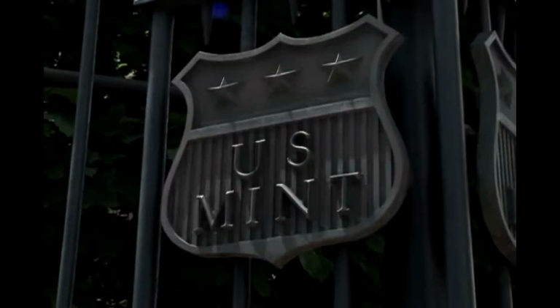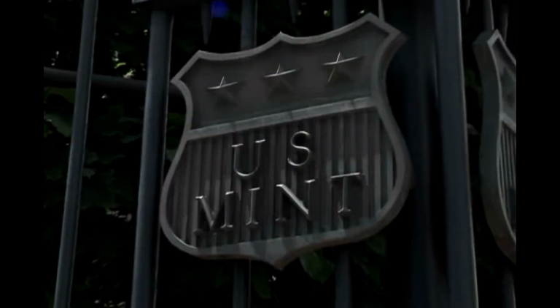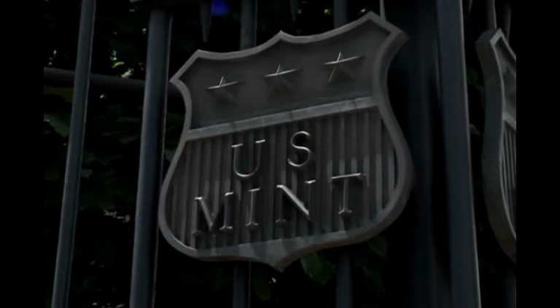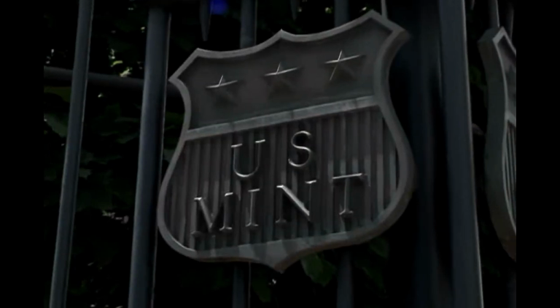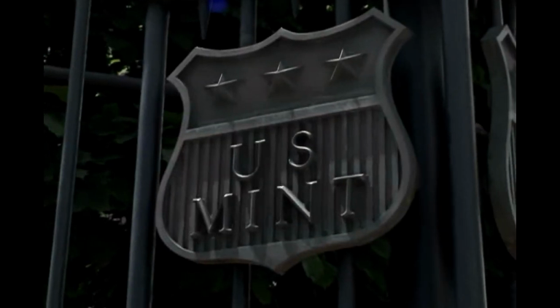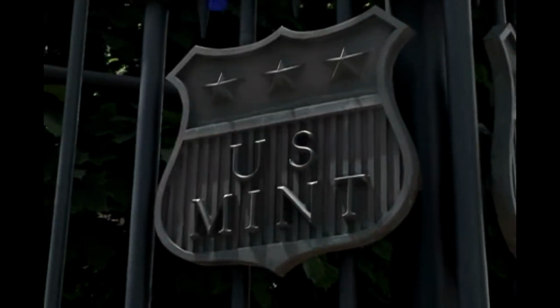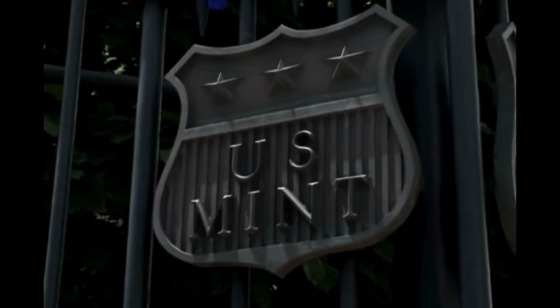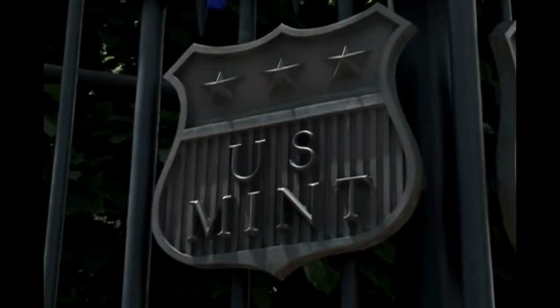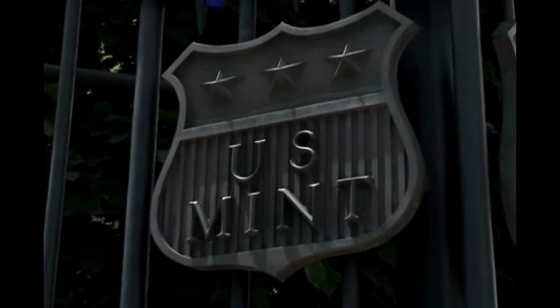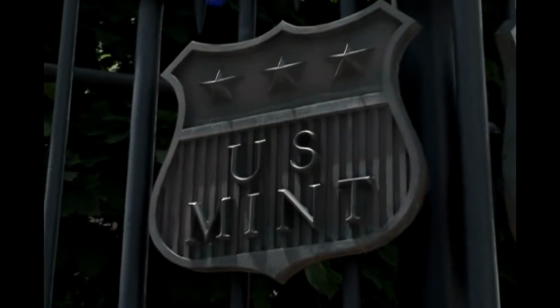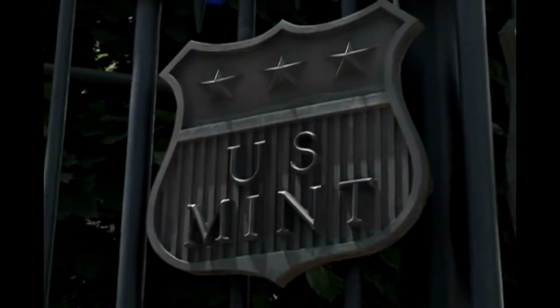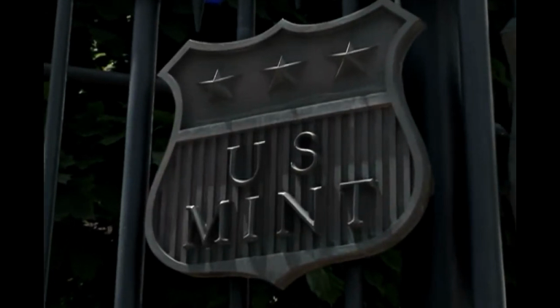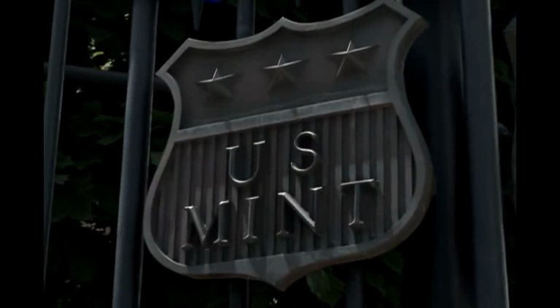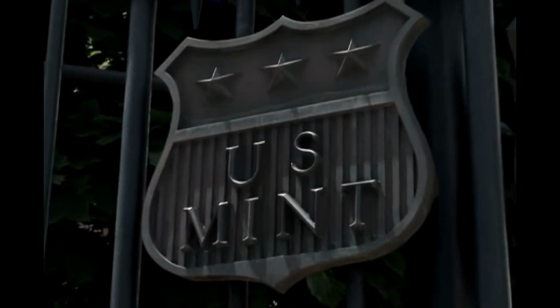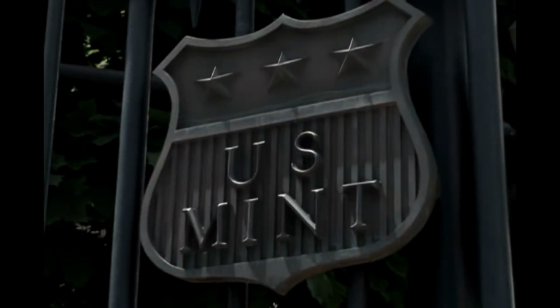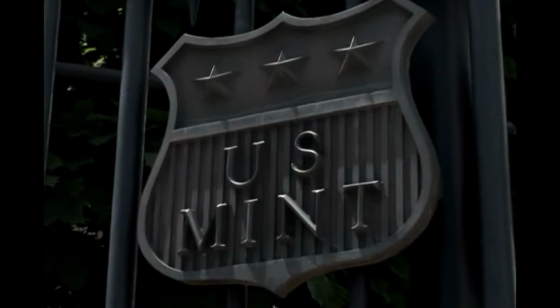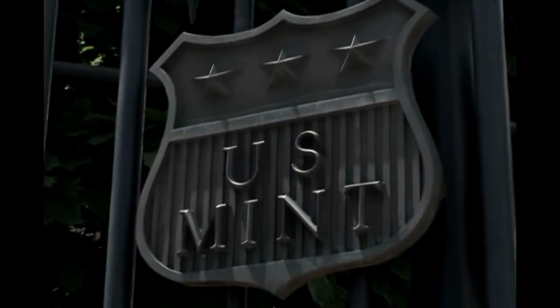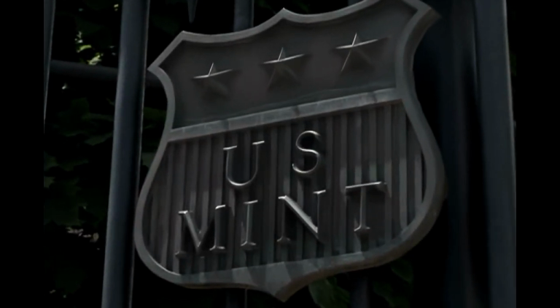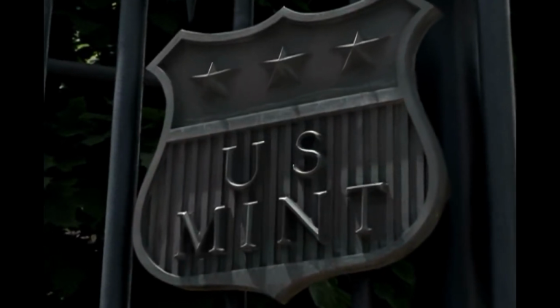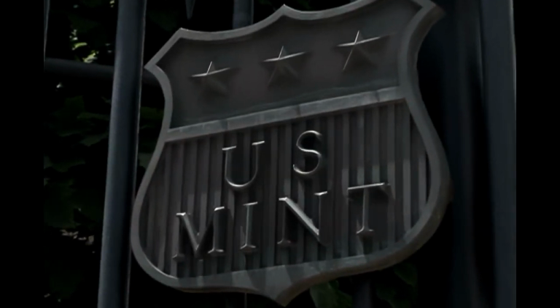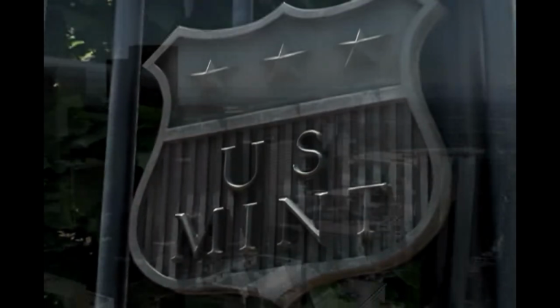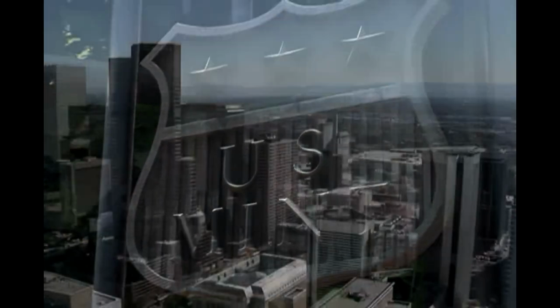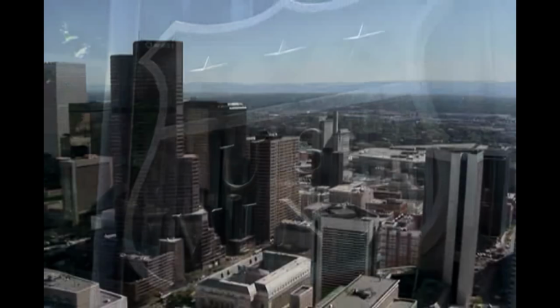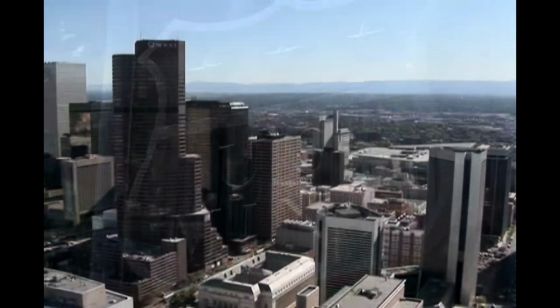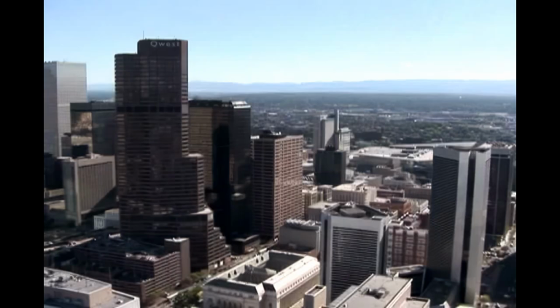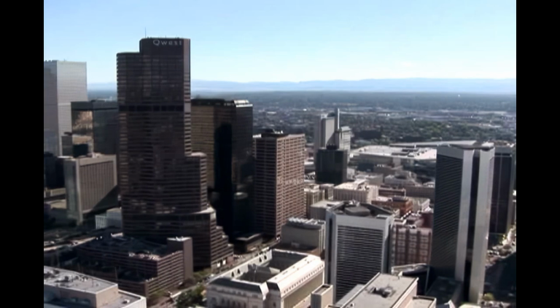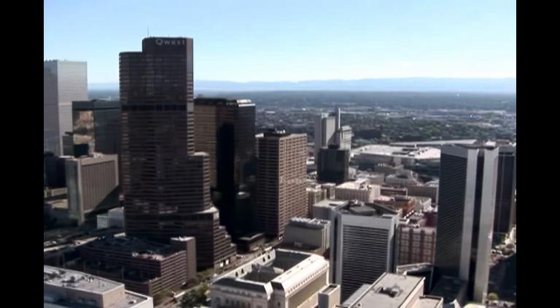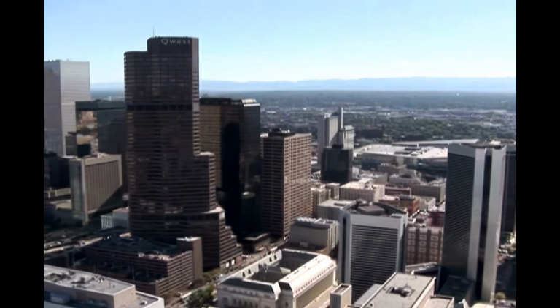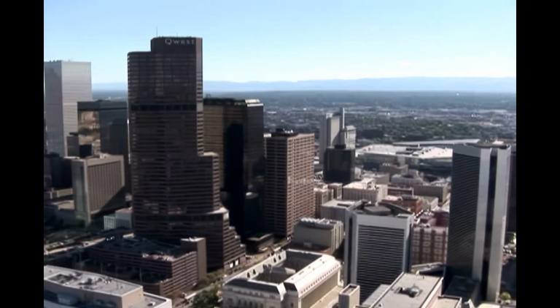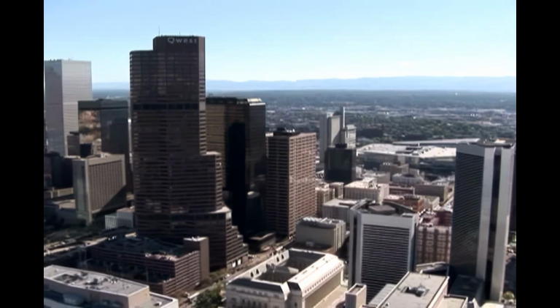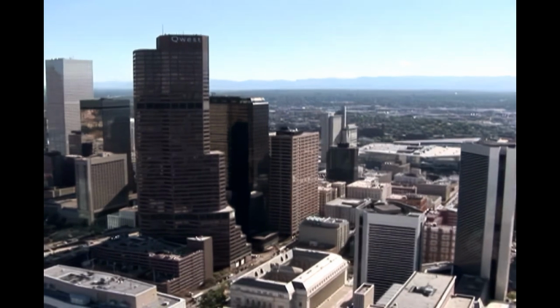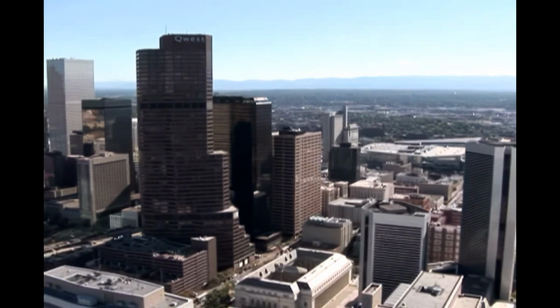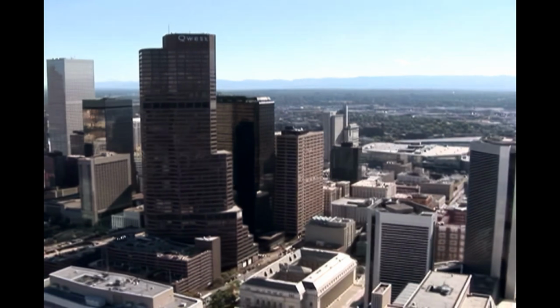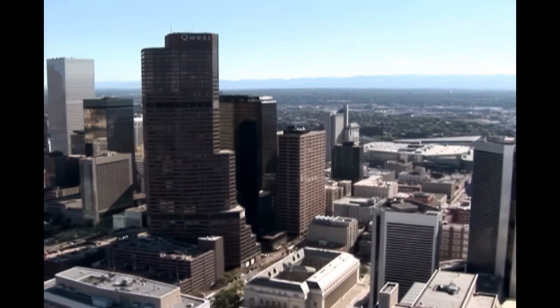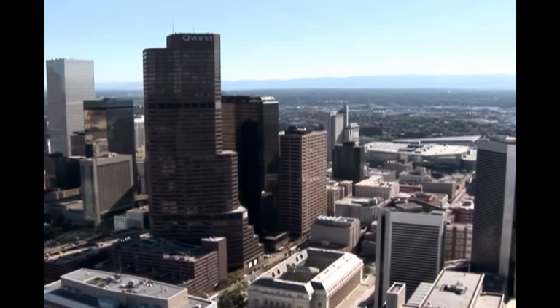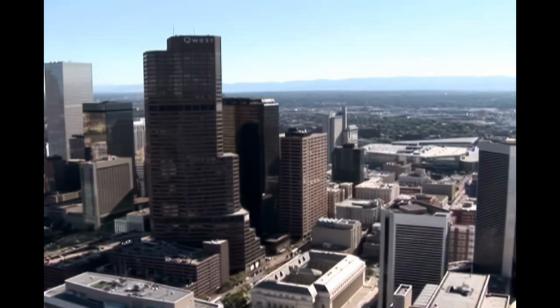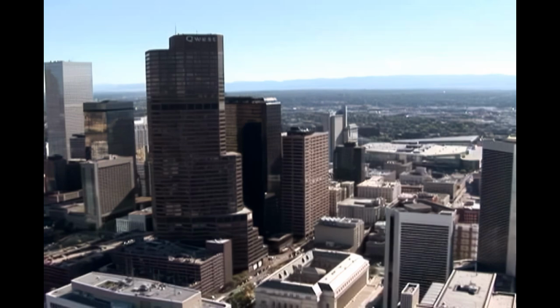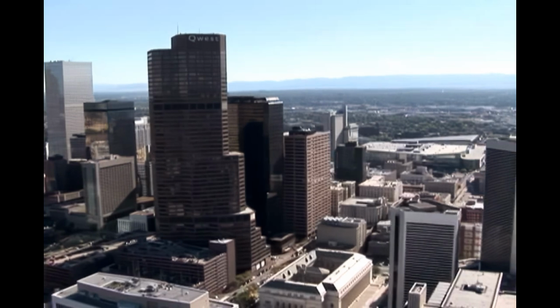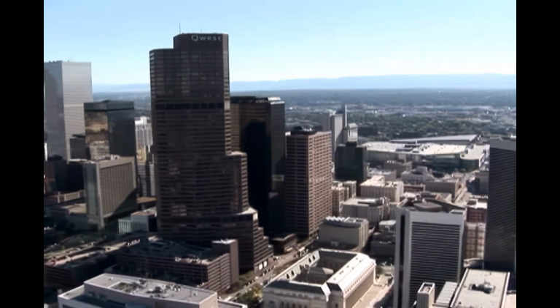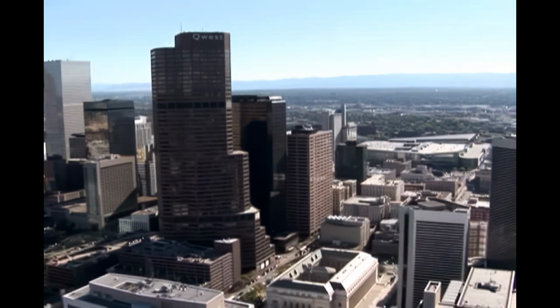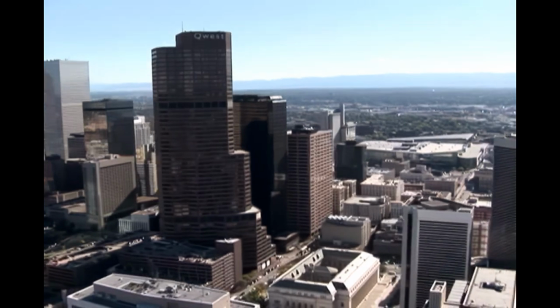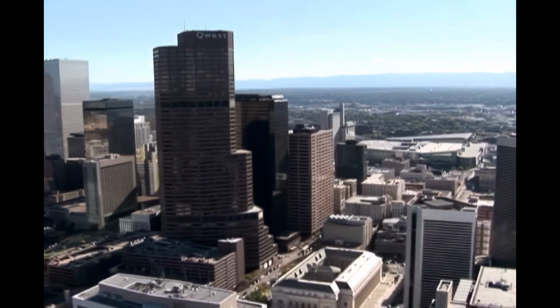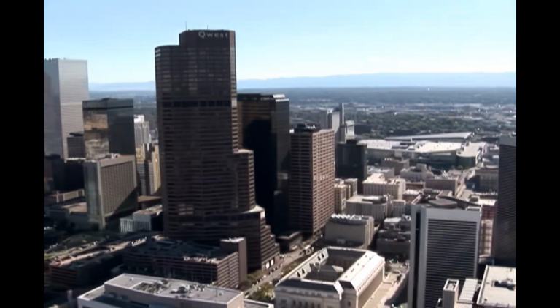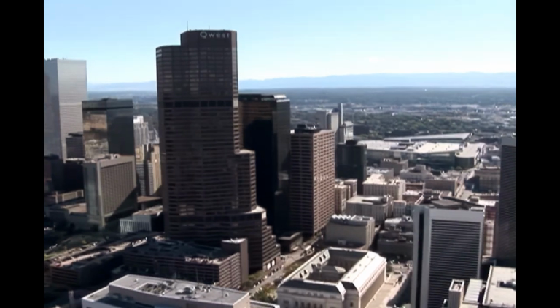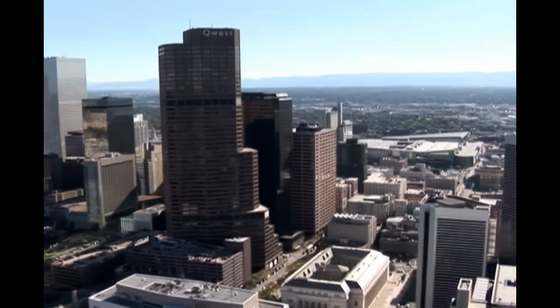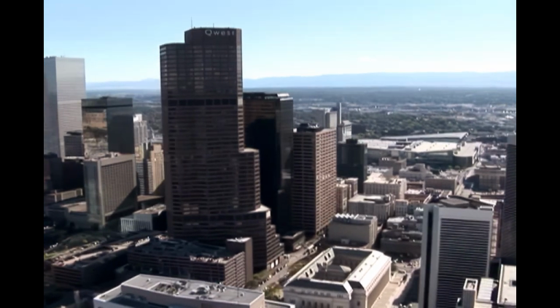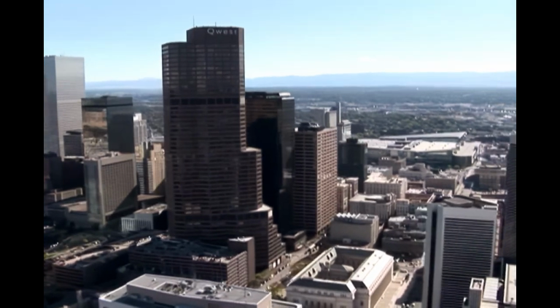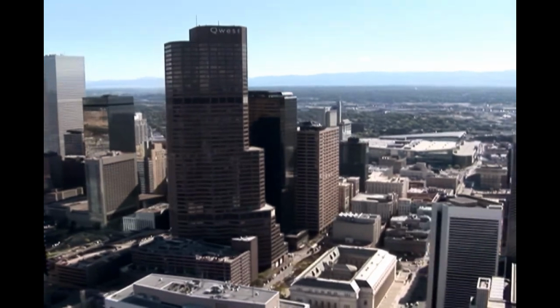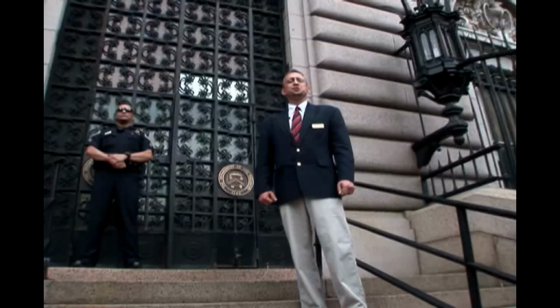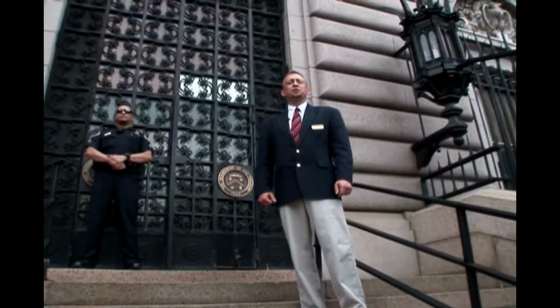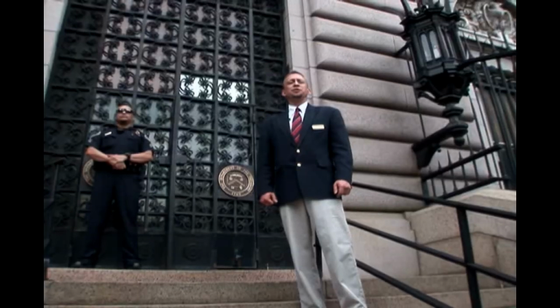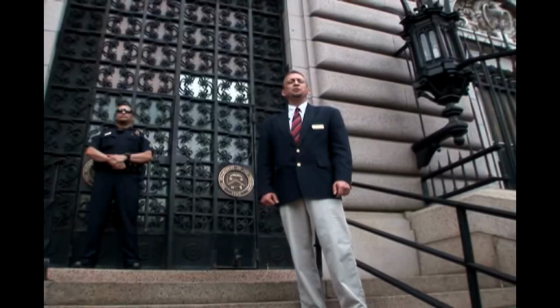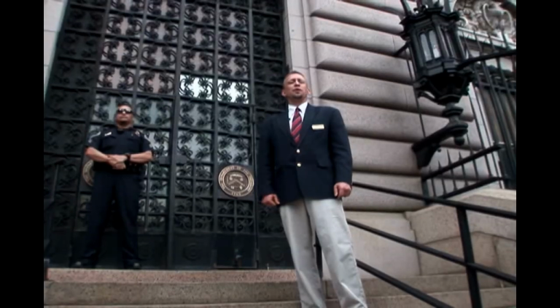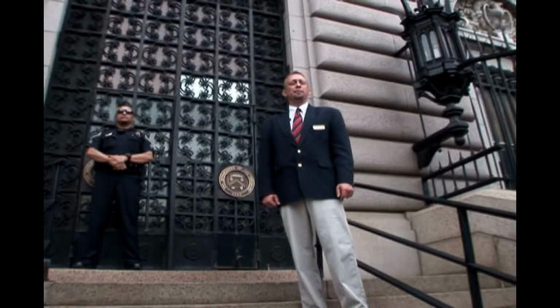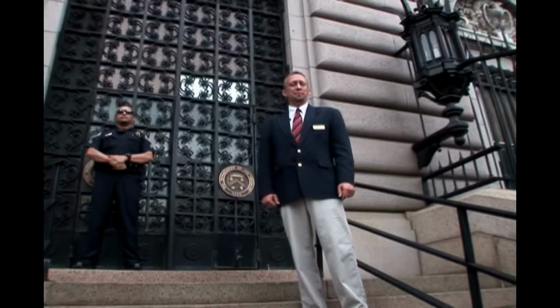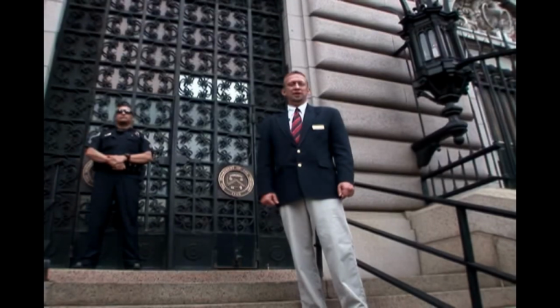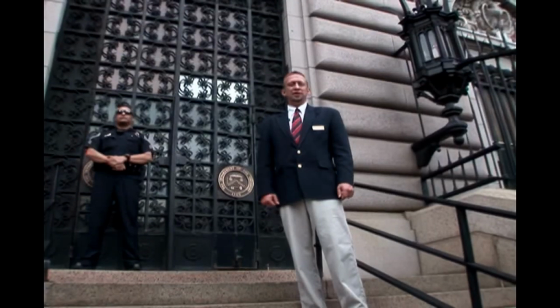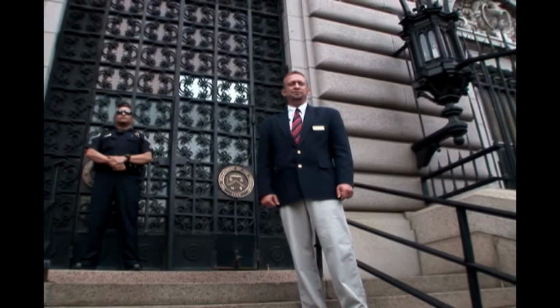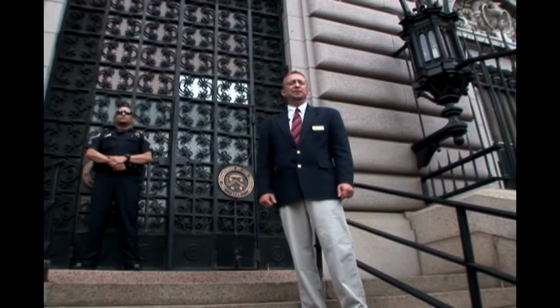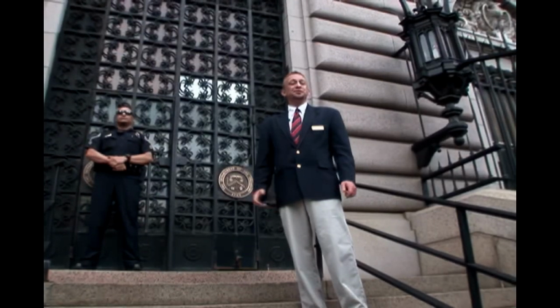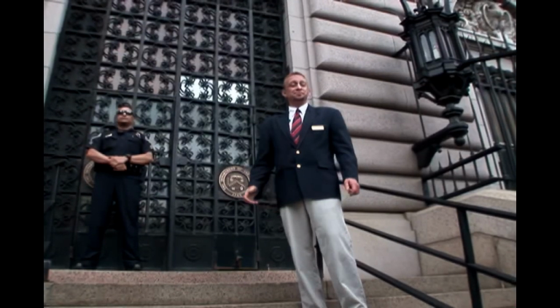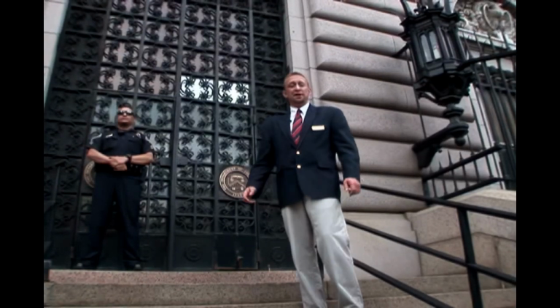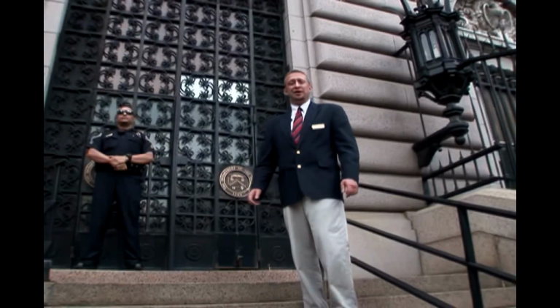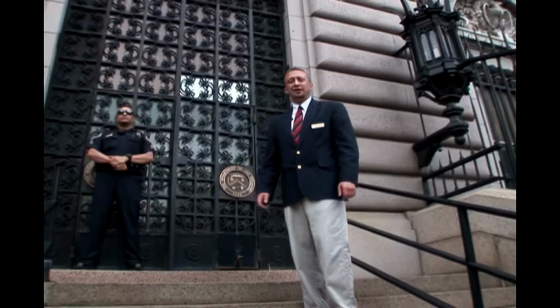I'd like to welcome you to the United States Mint in Denver, Colorado. Follow me and I'll show you where money is made.